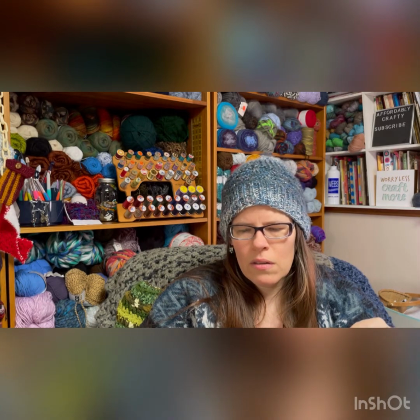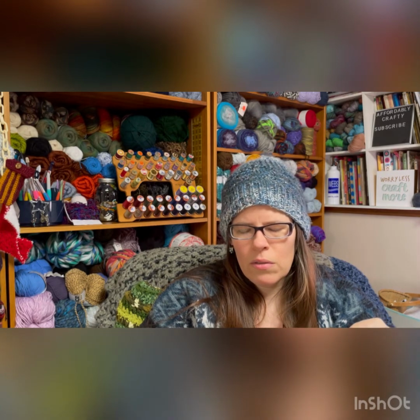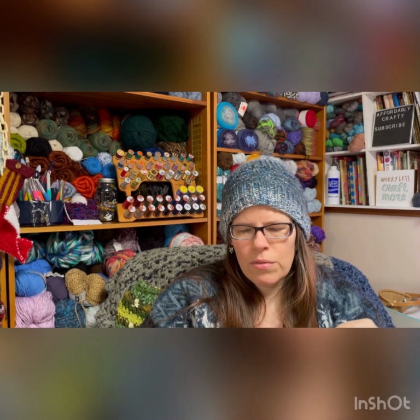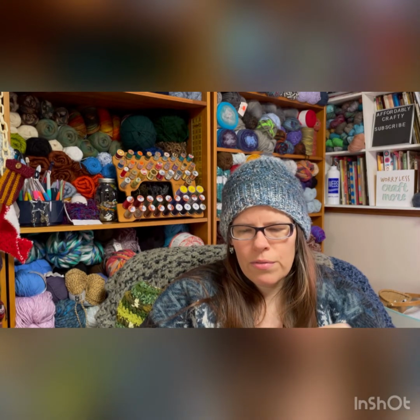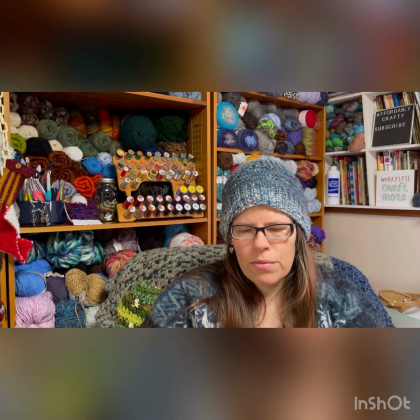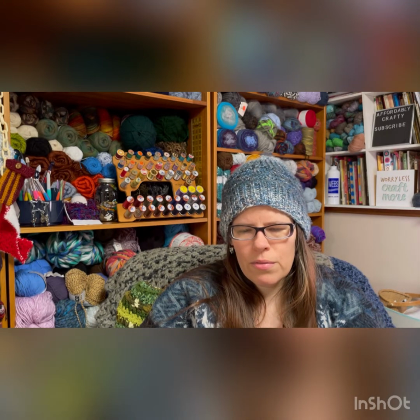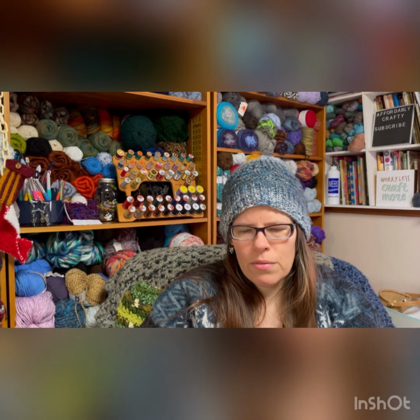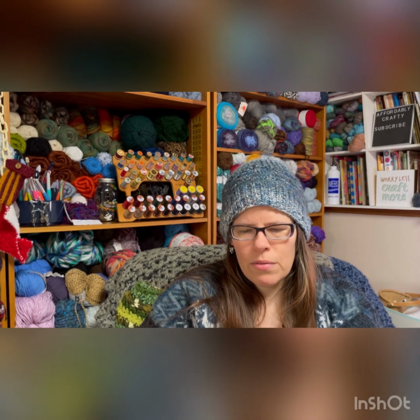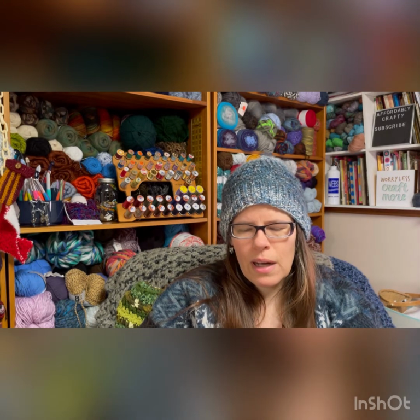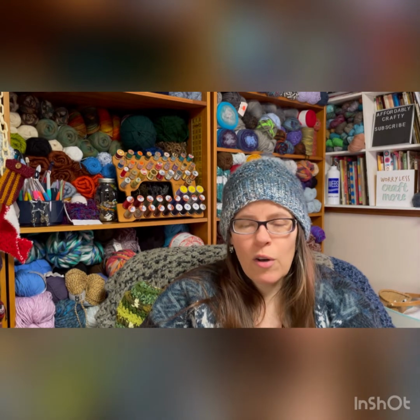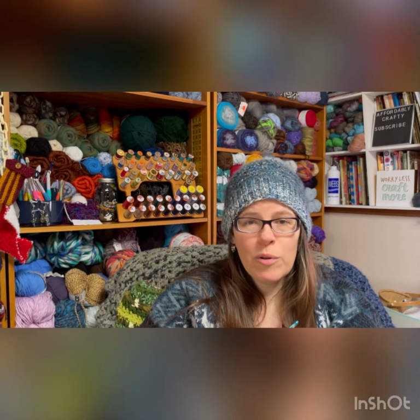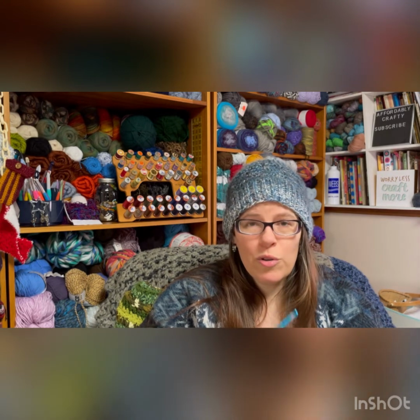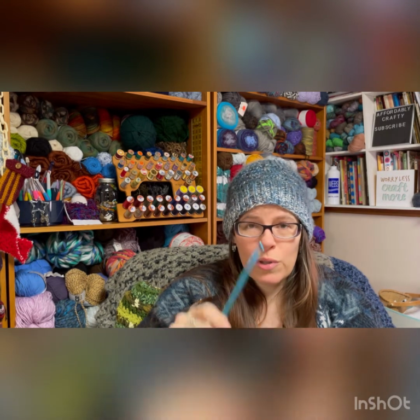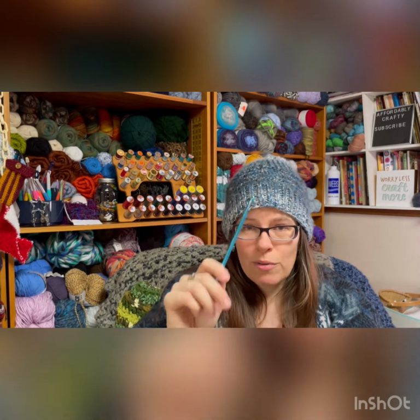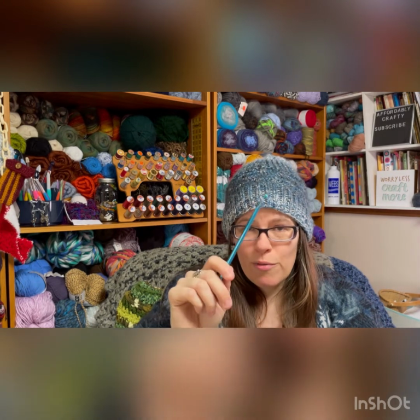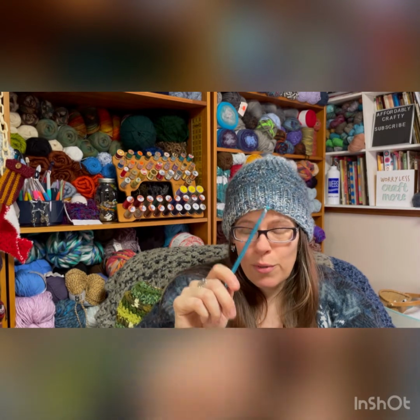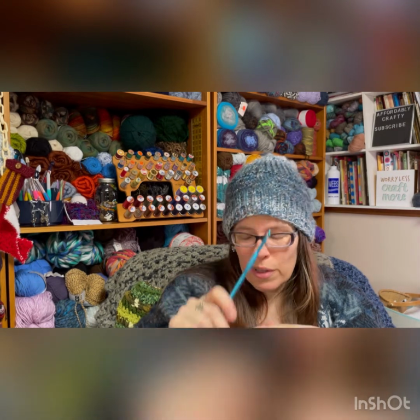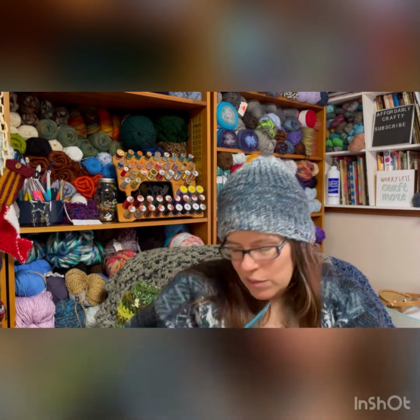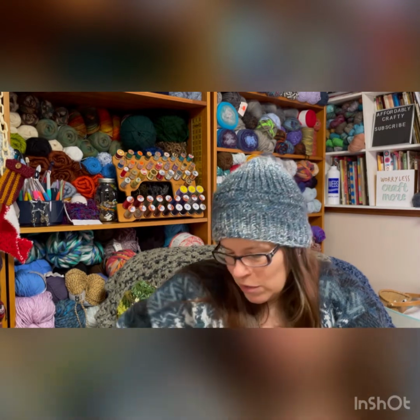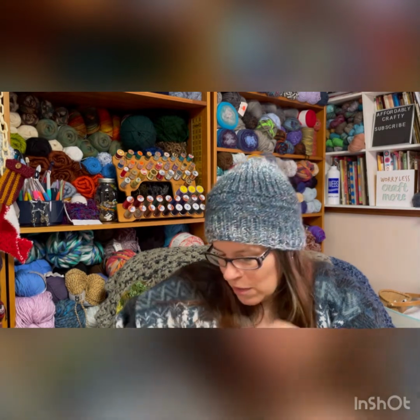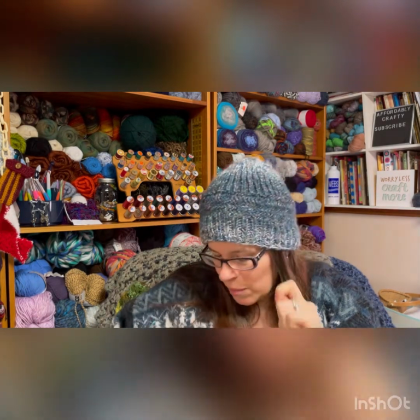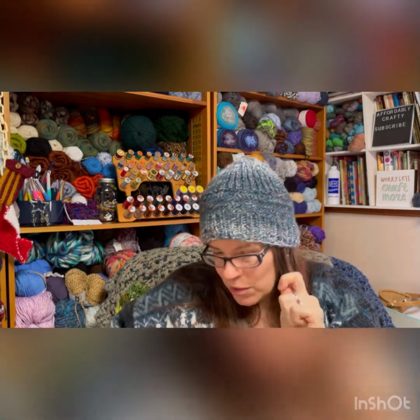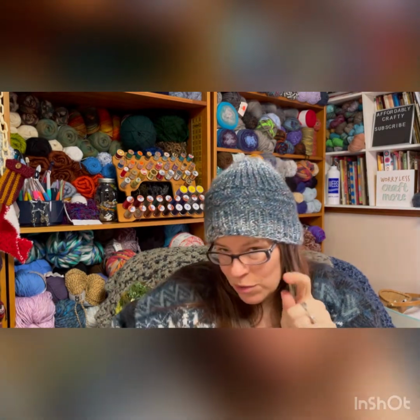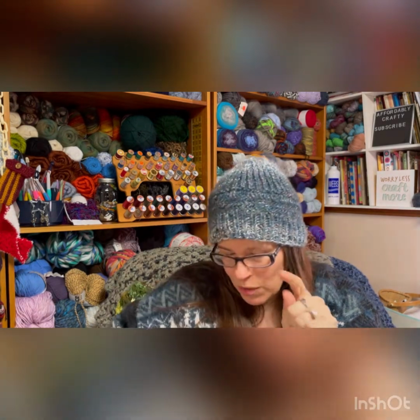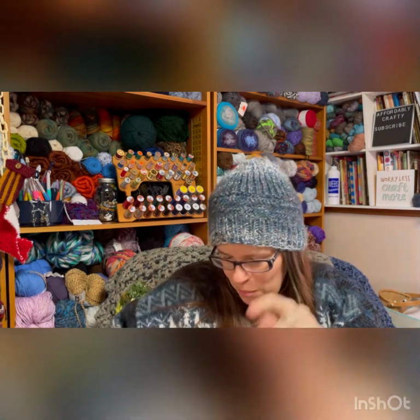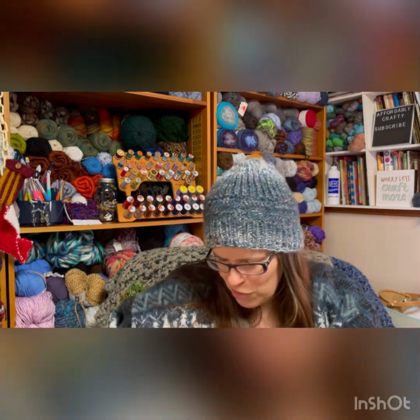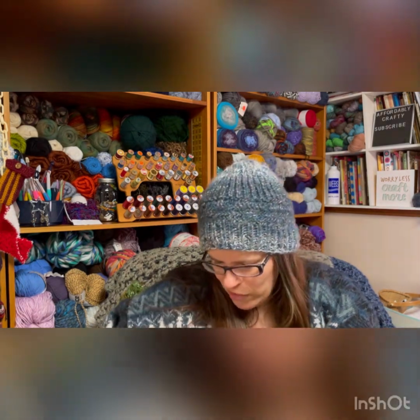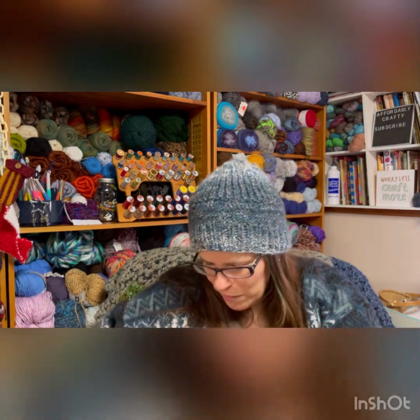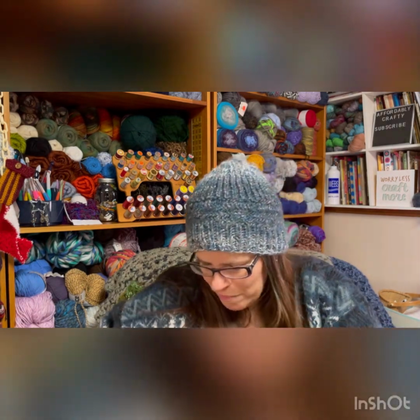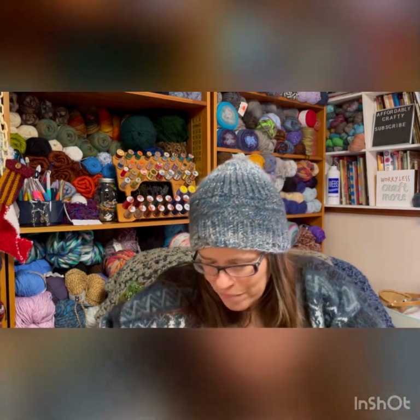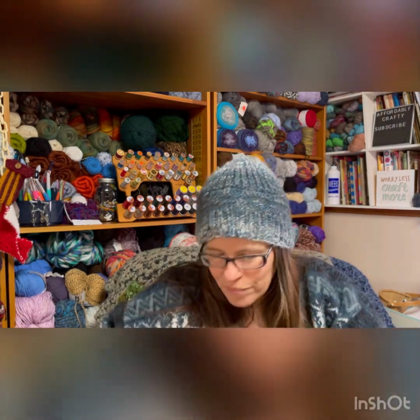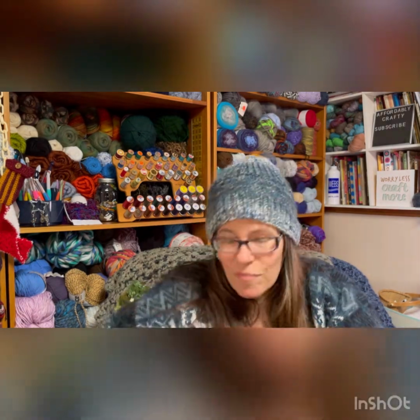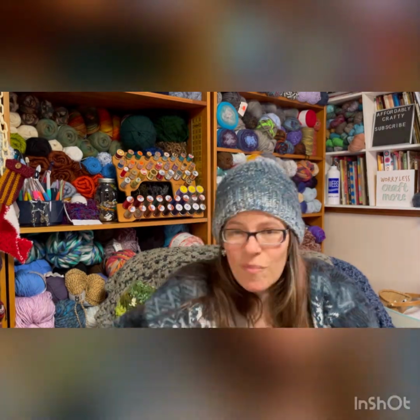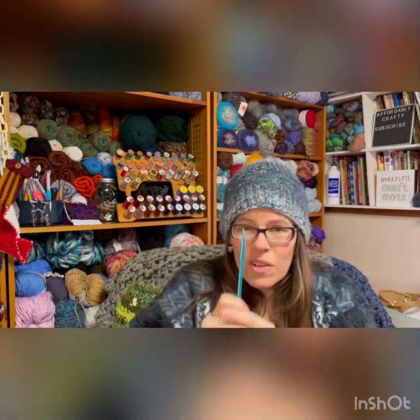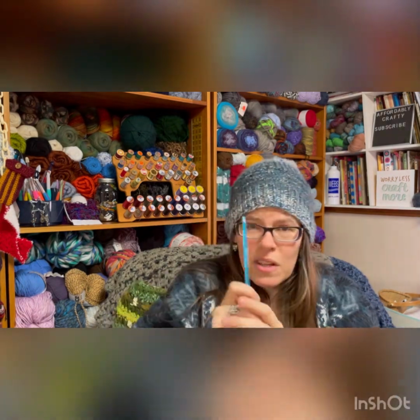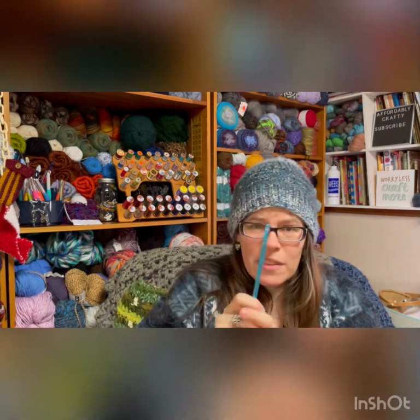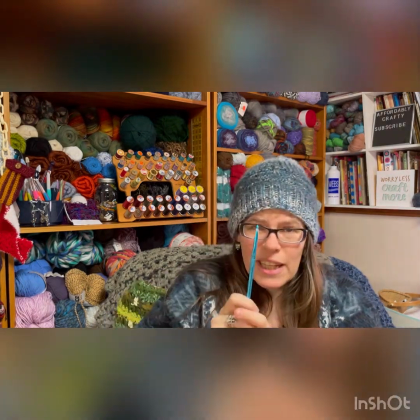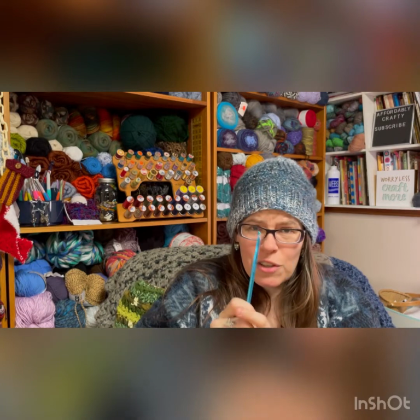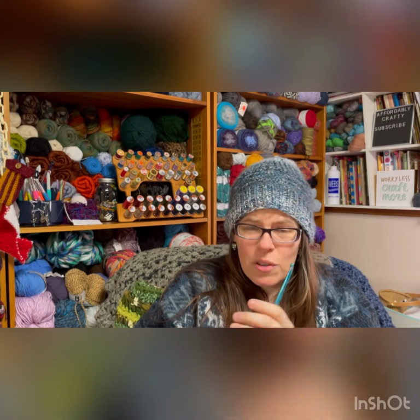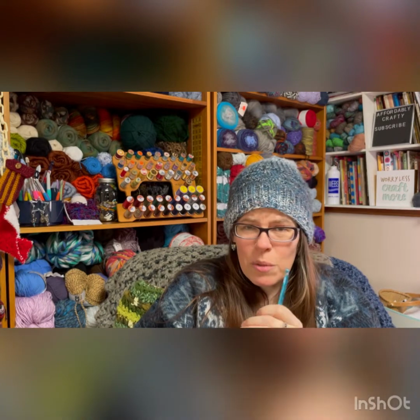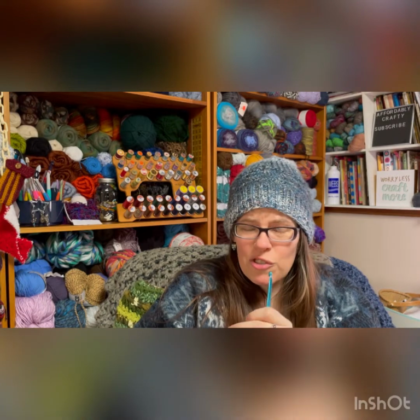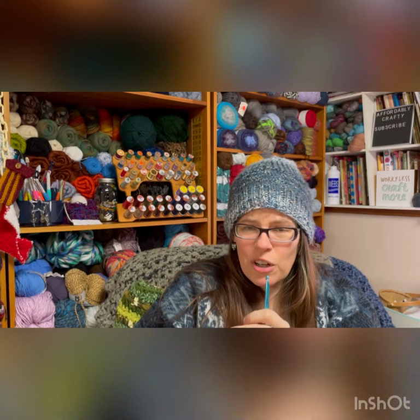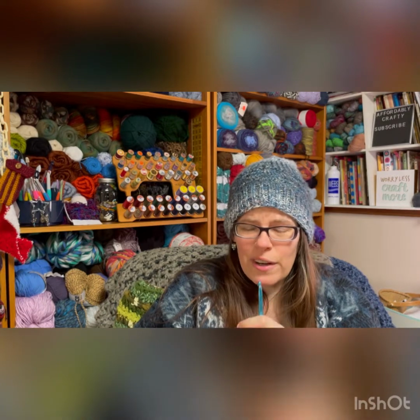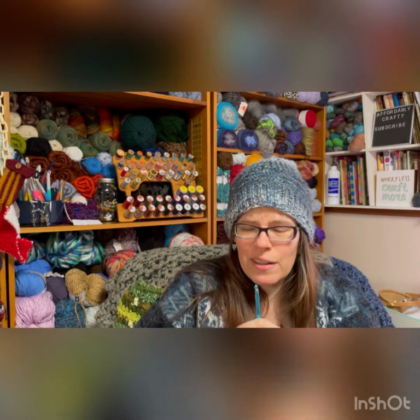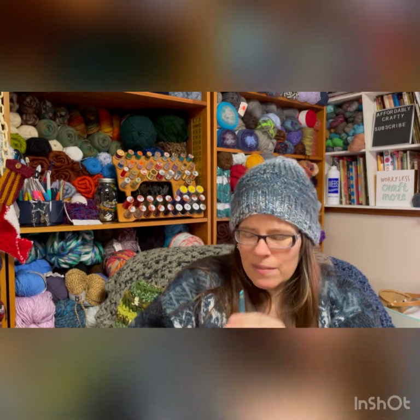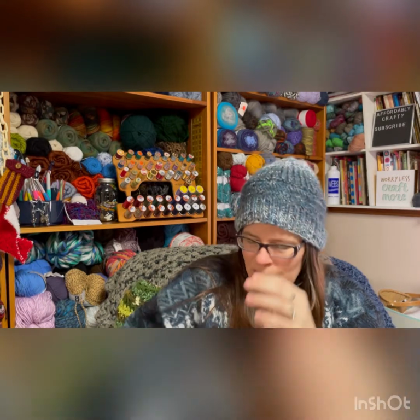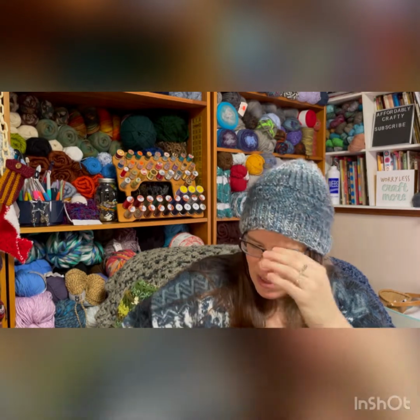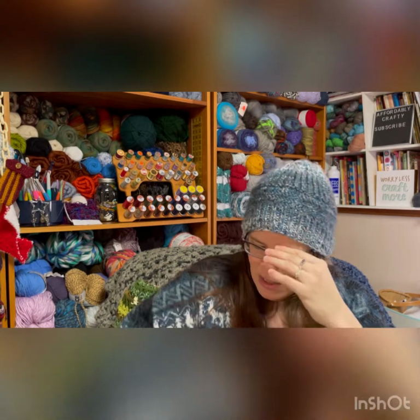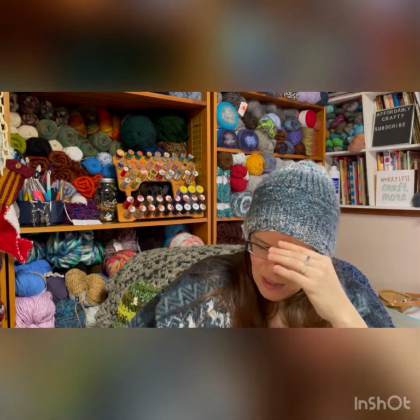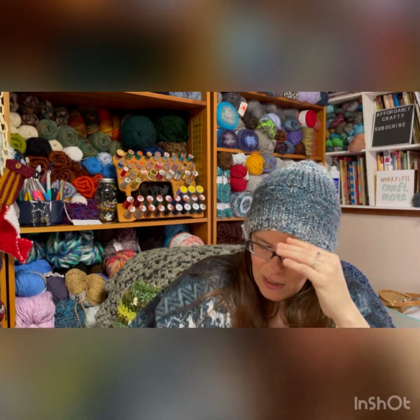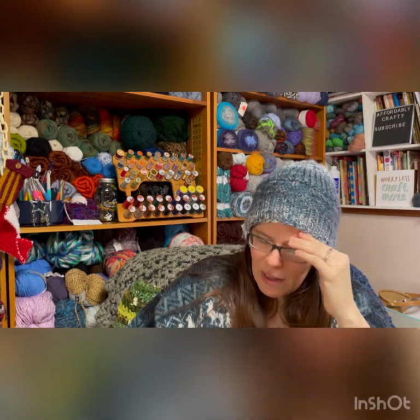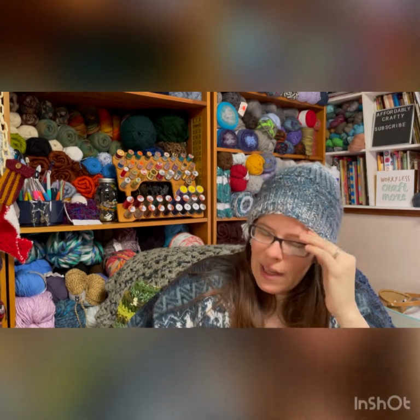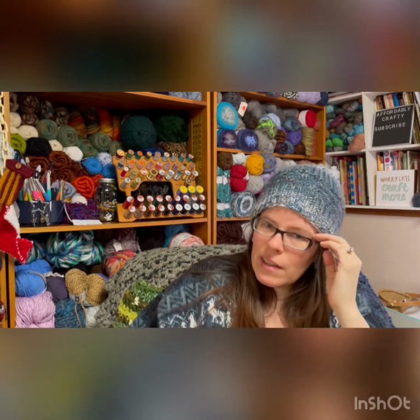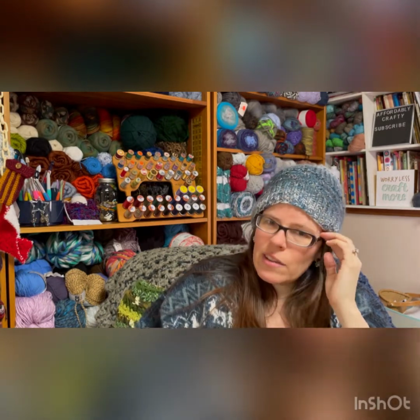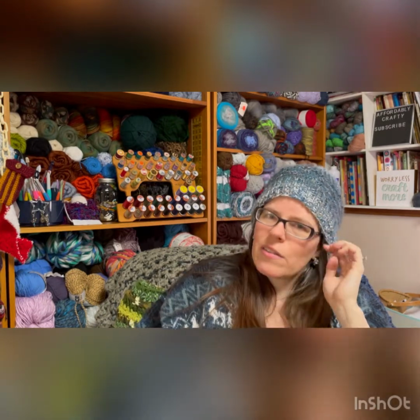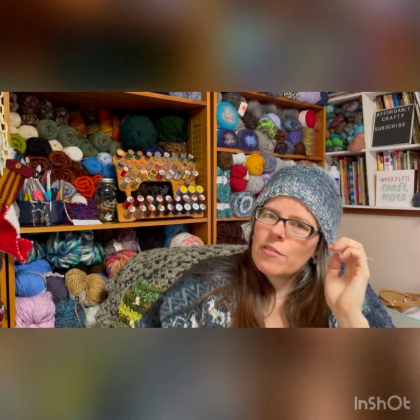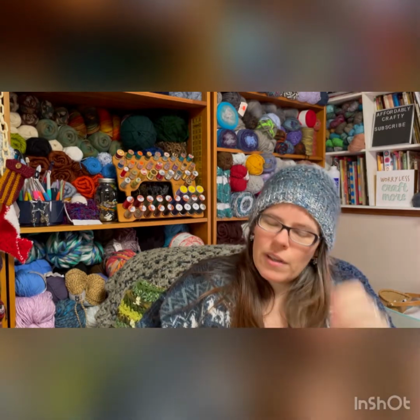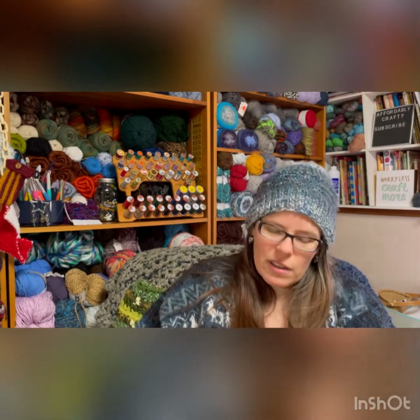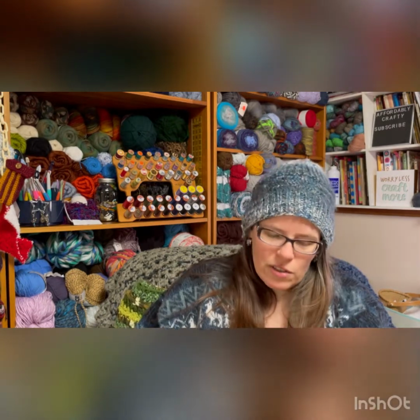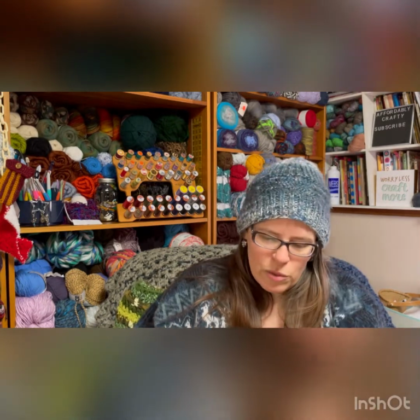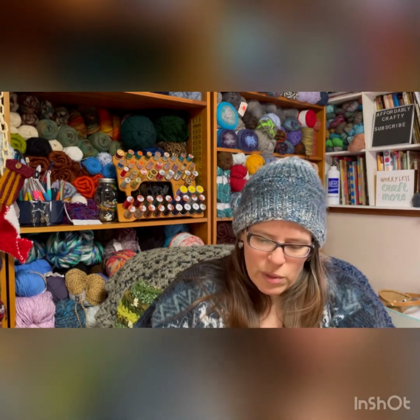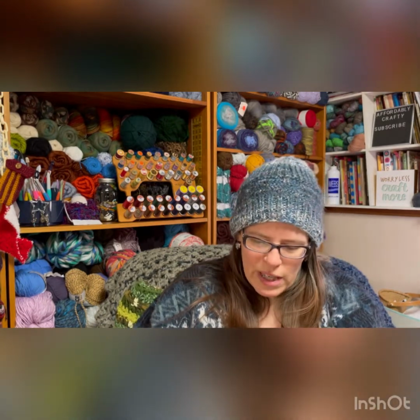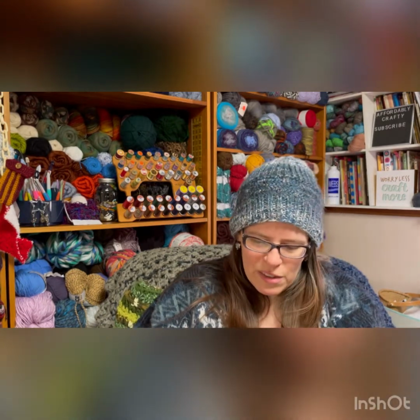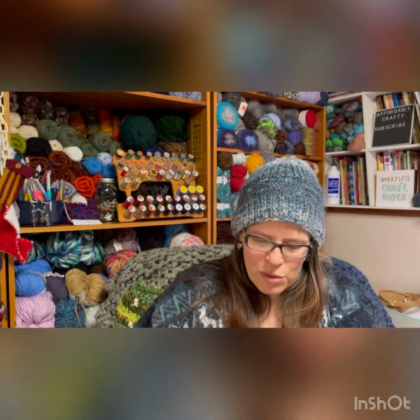I will be doing a review on this hook coming soon on my channel. Thank you so much, Sherry. I had tons of fun — let's do it again soon.